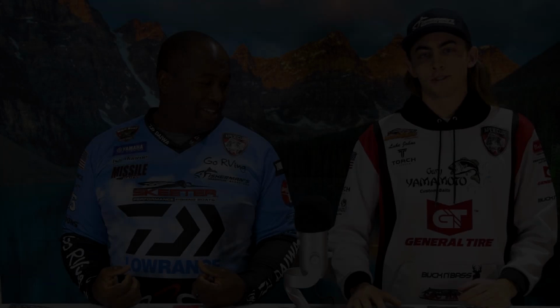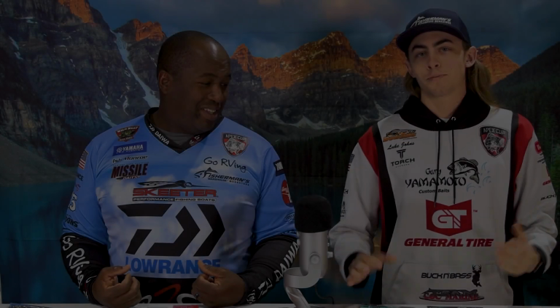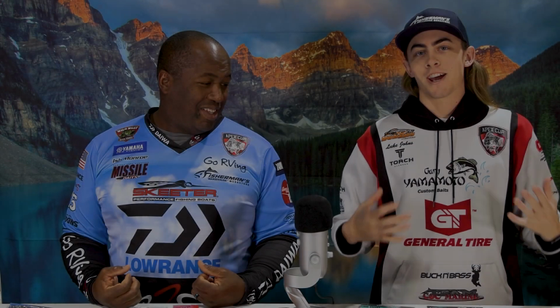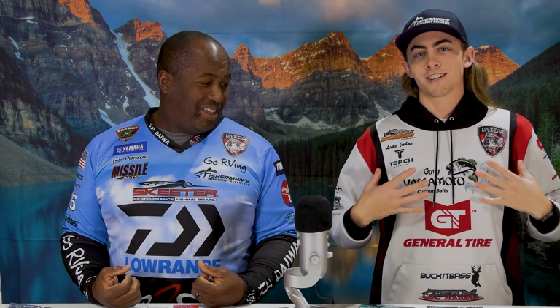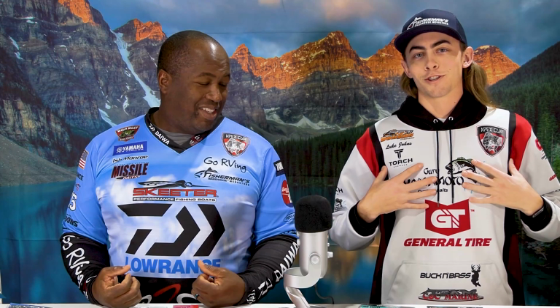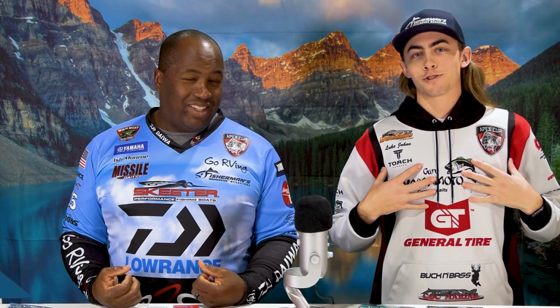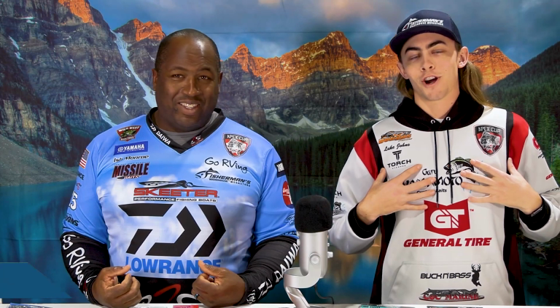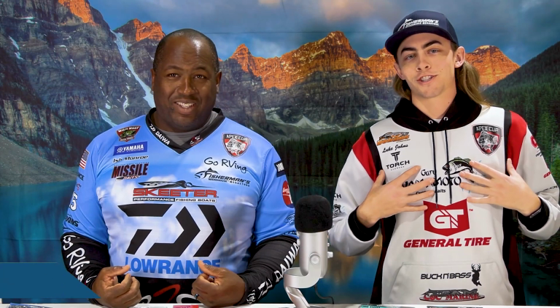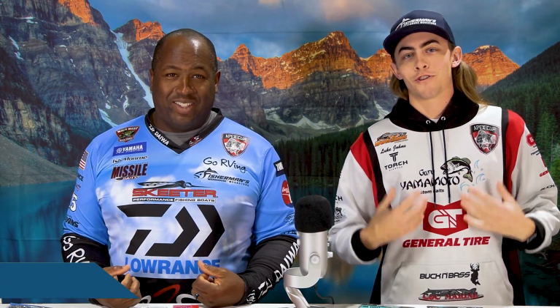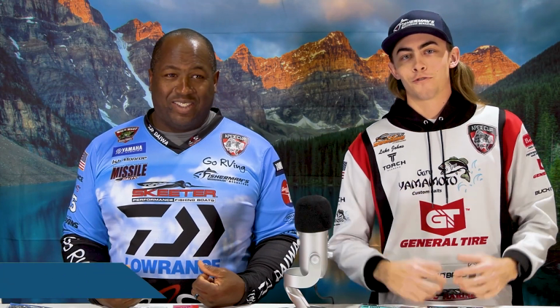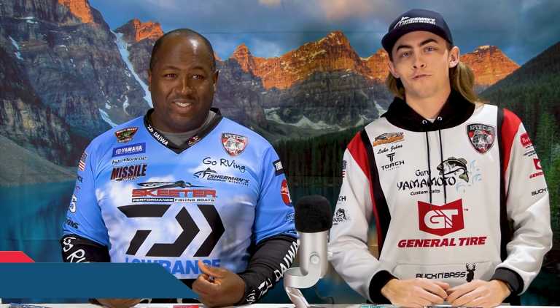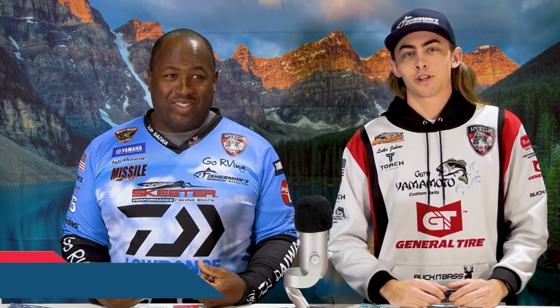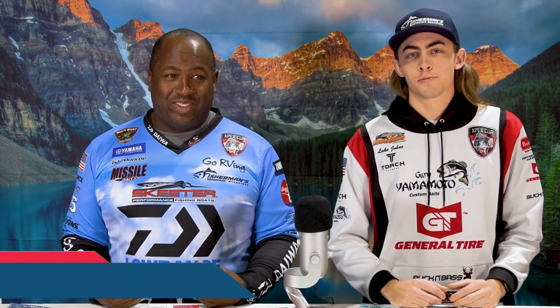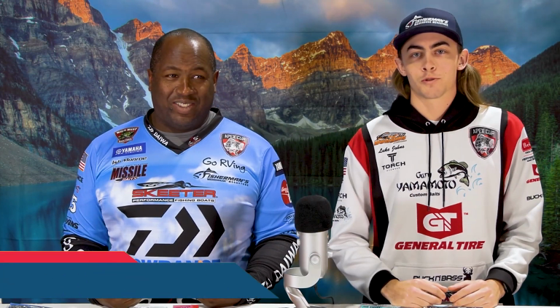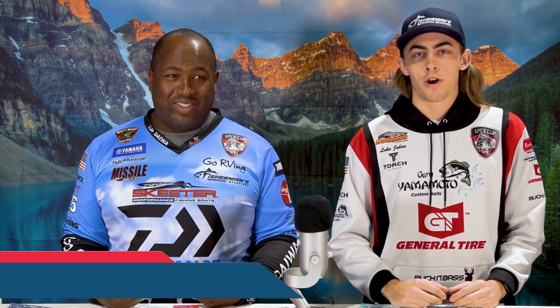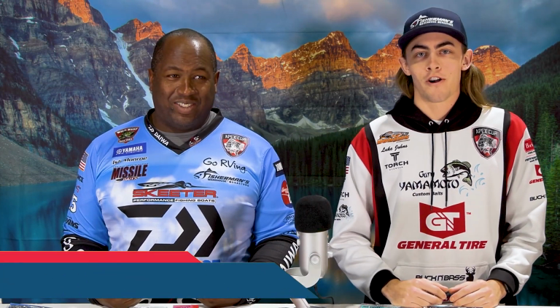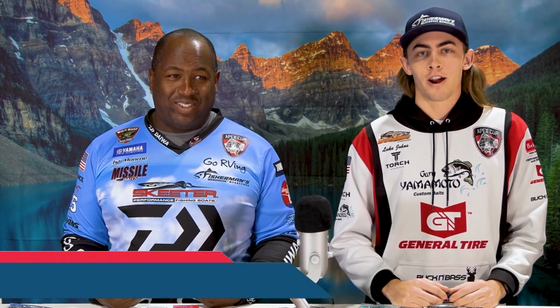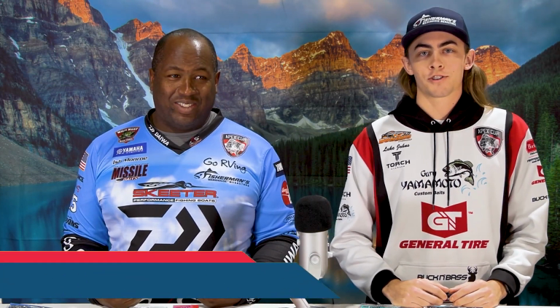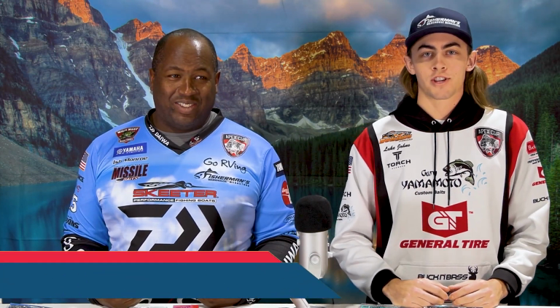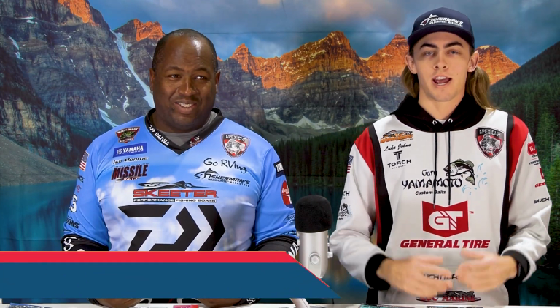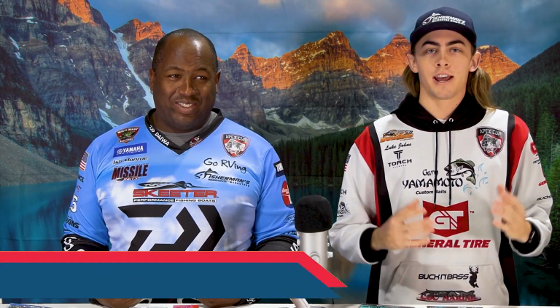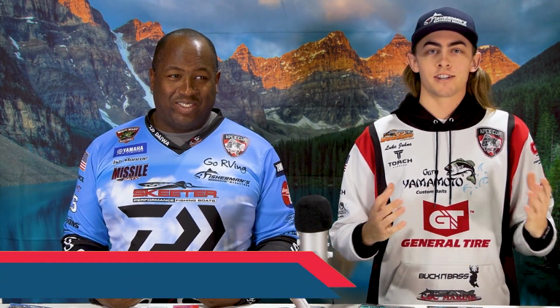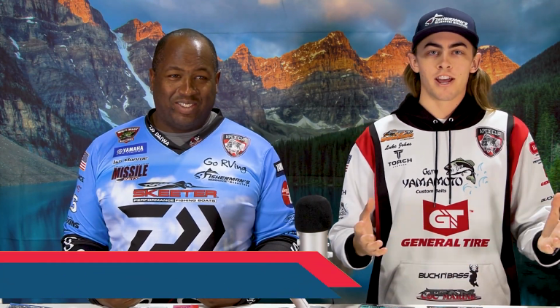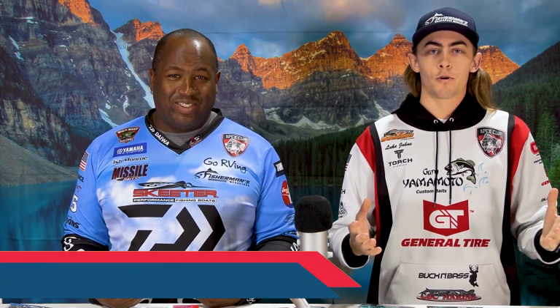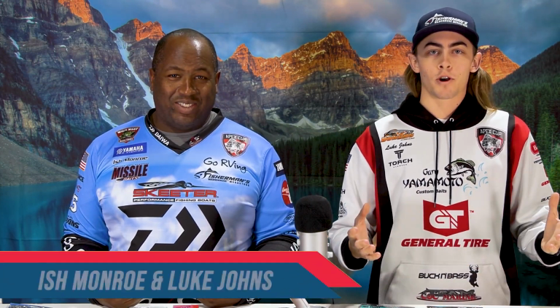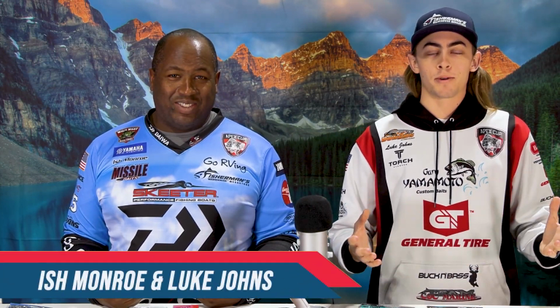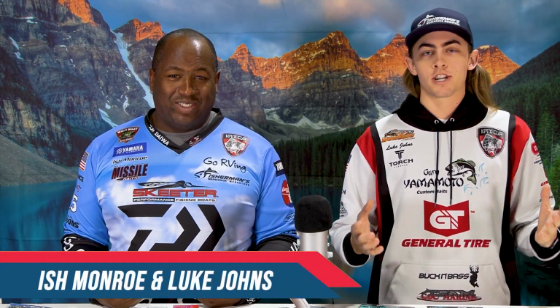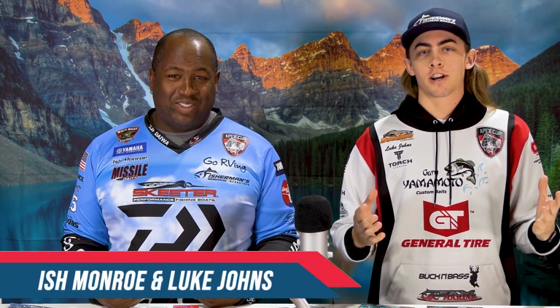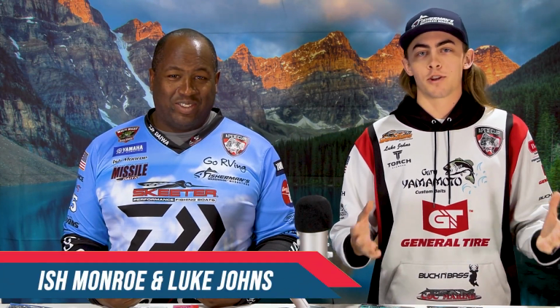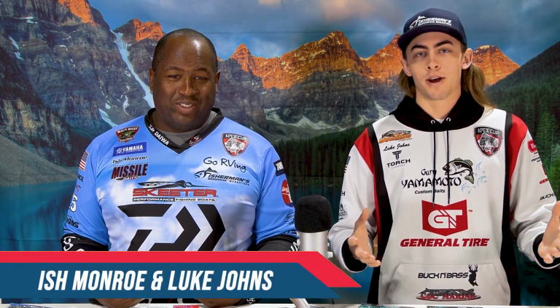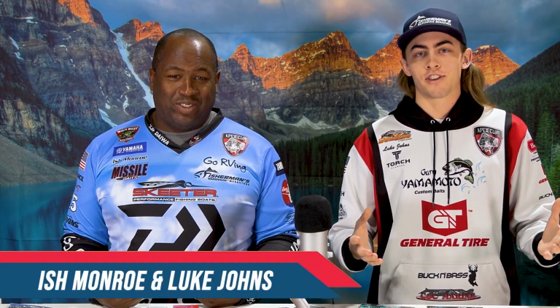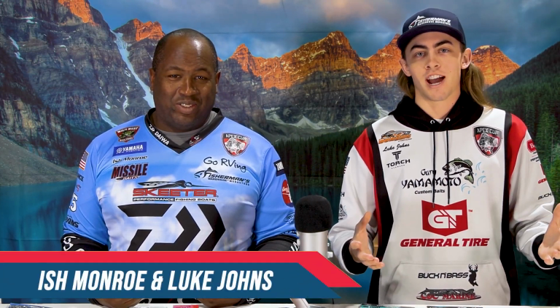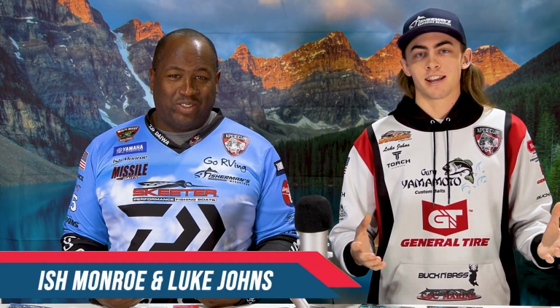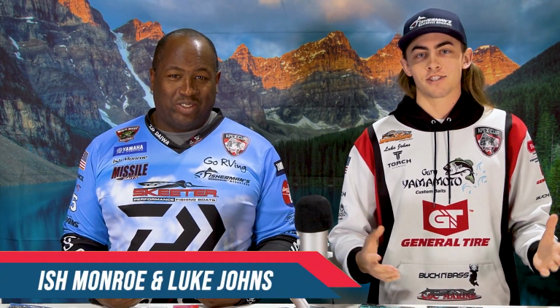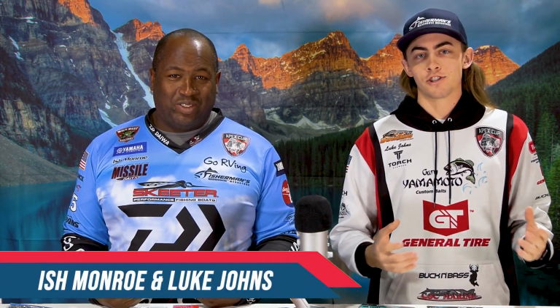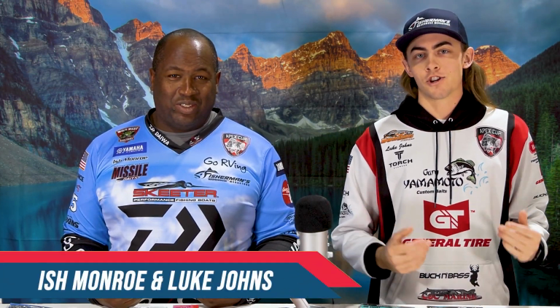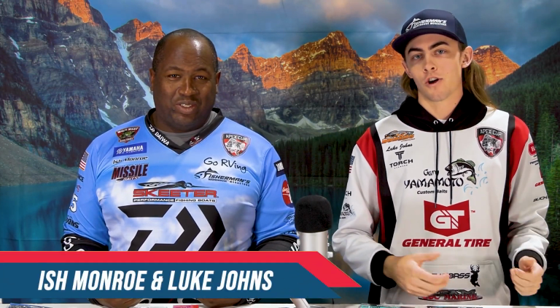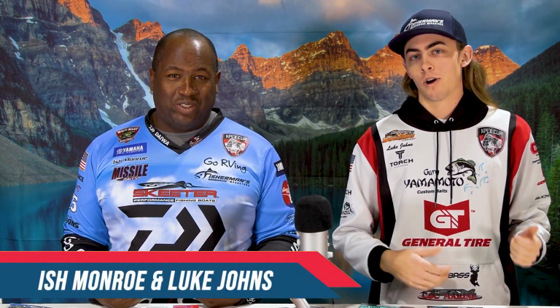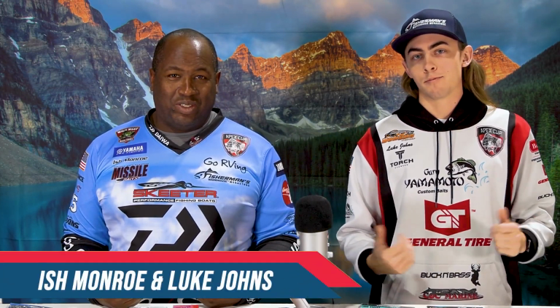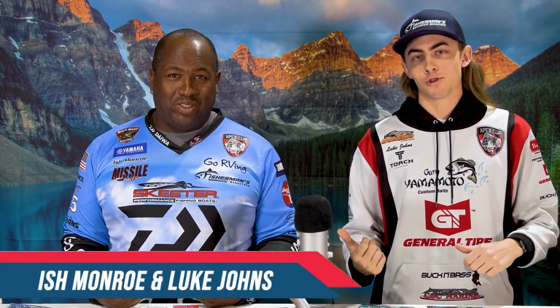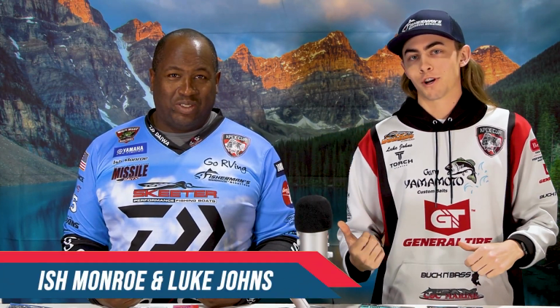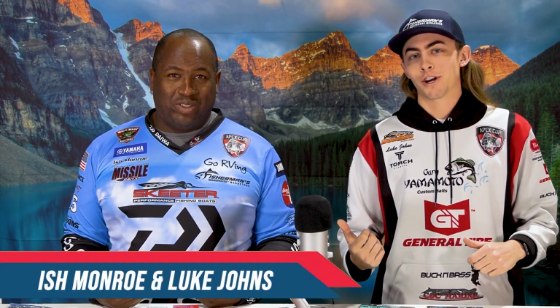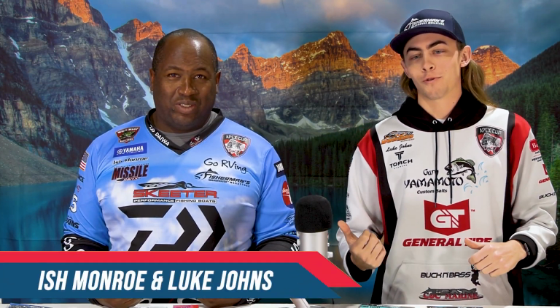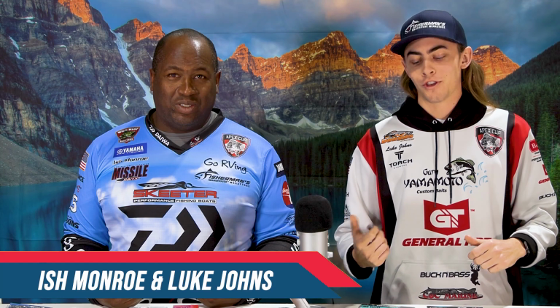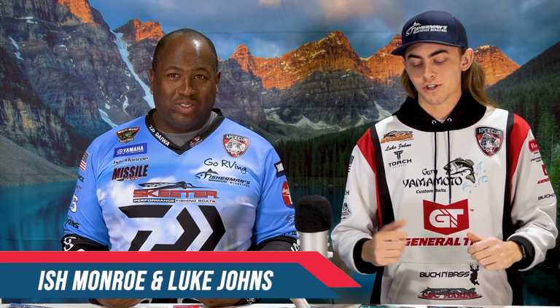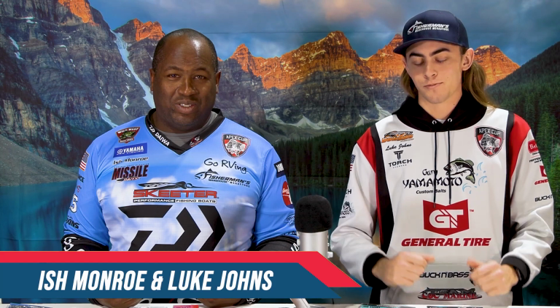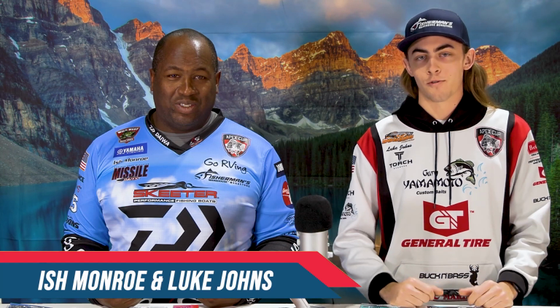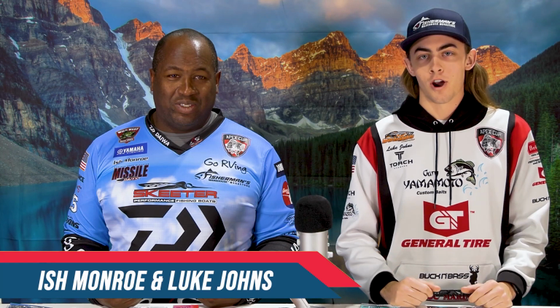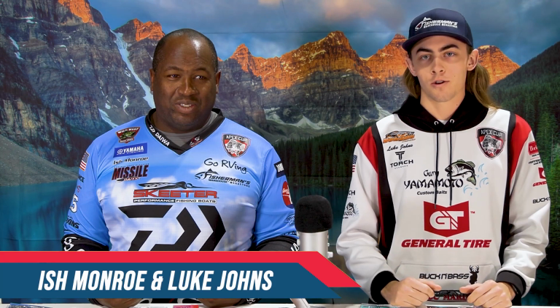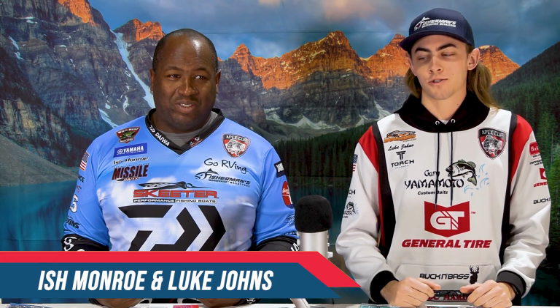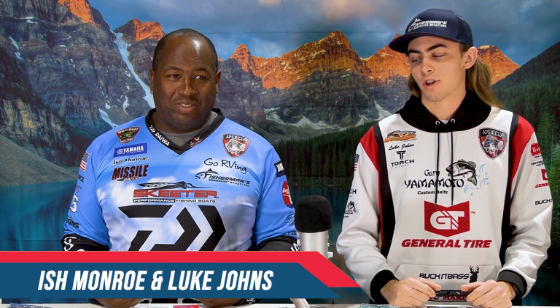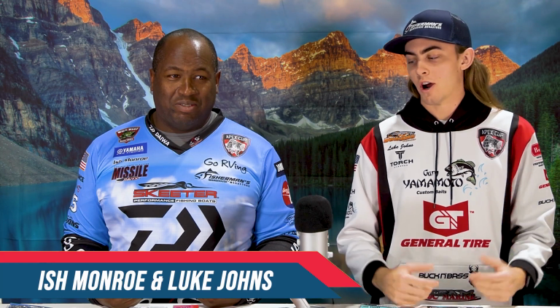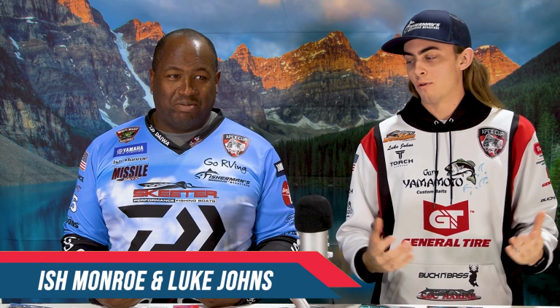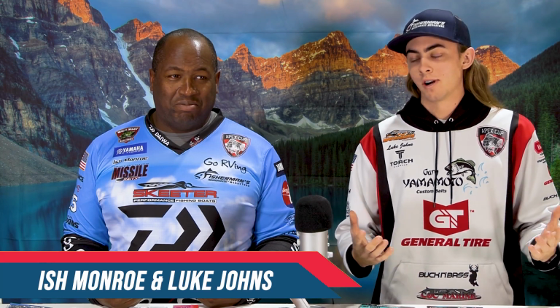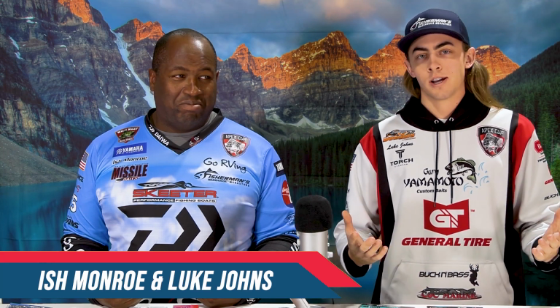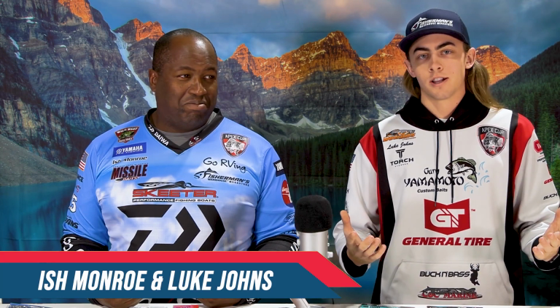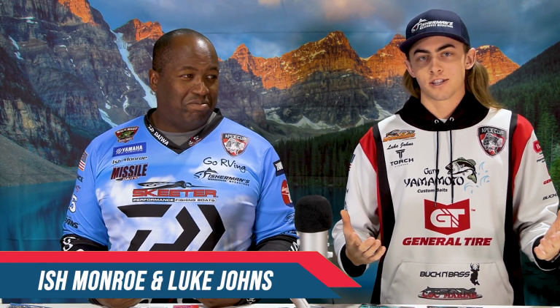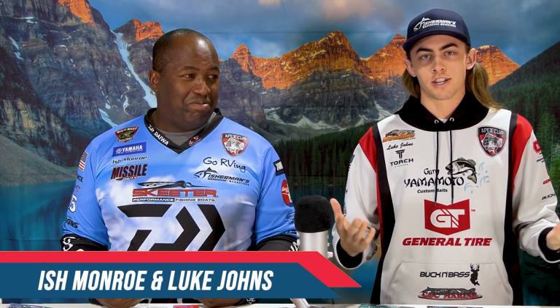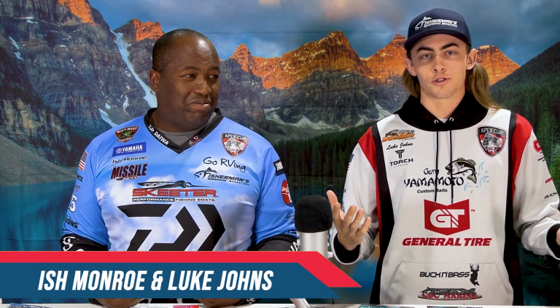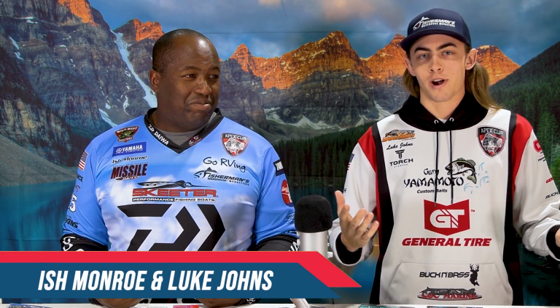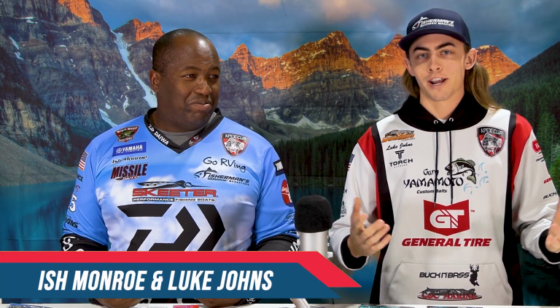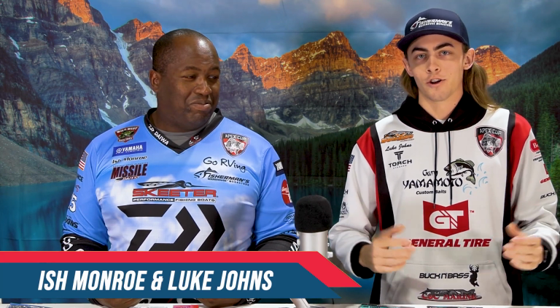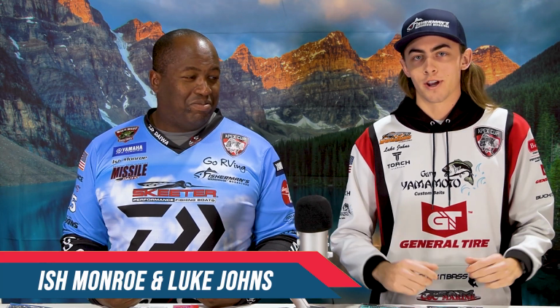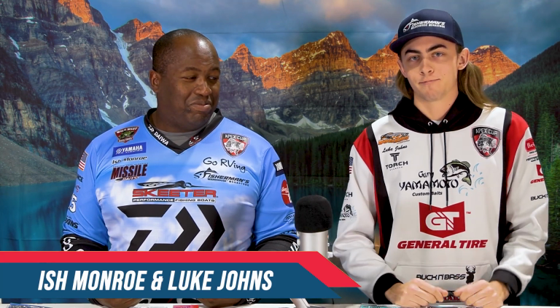What's up, guys? Luke Johns here from Fisherman's Warehouse, and today we're going to be talking to you about the ISE show. I'm joined here with Ishman Rowe, so let's get straight into it.